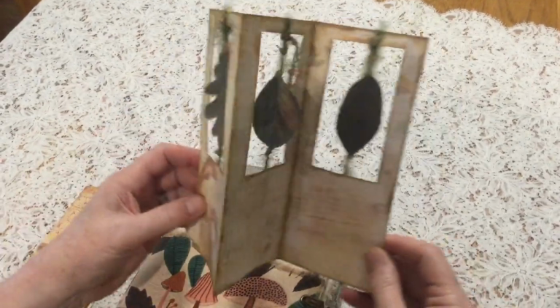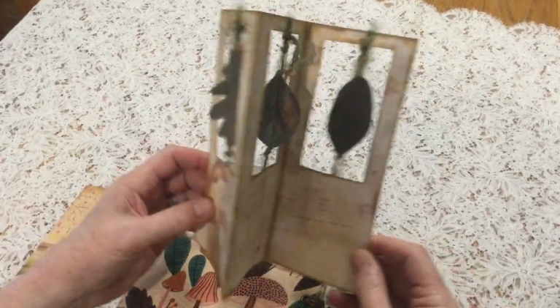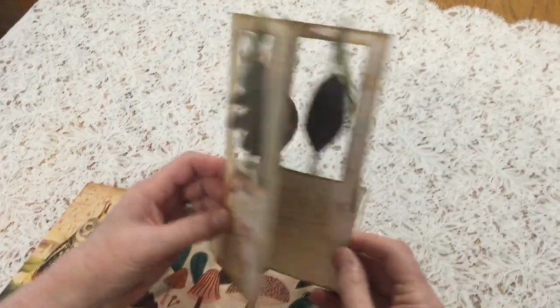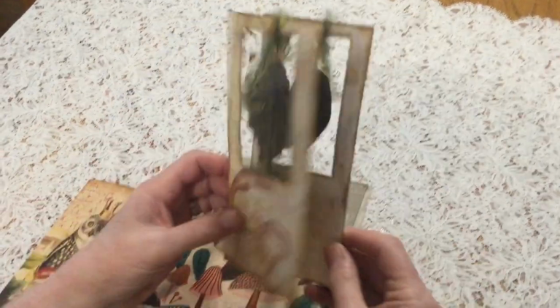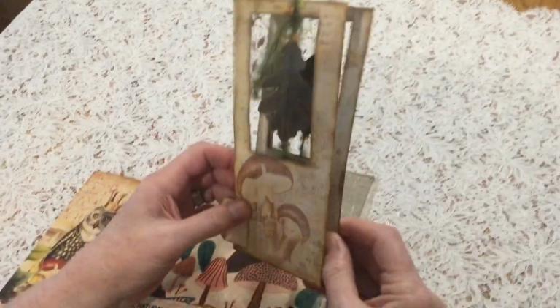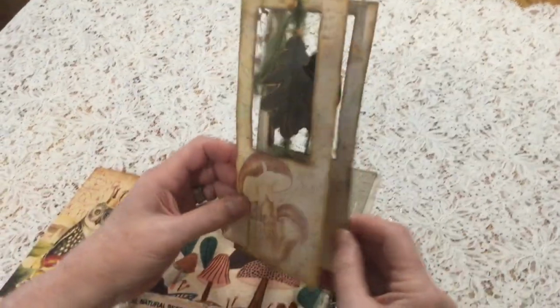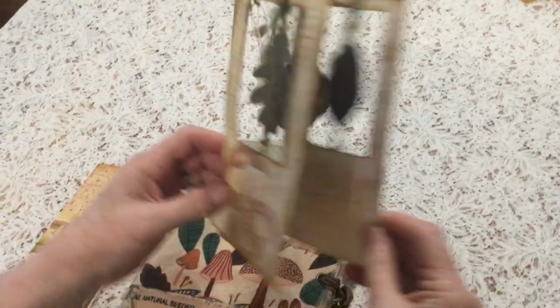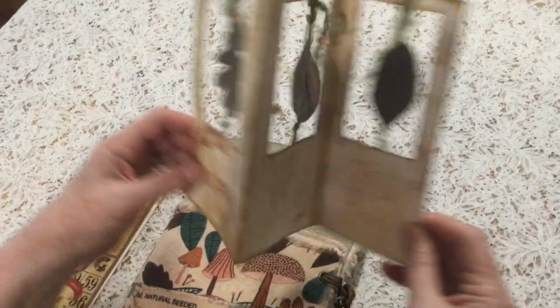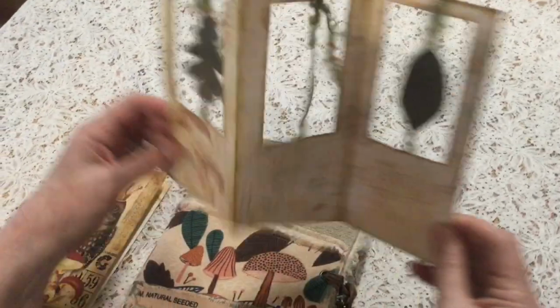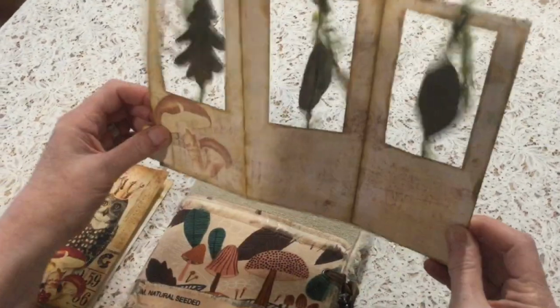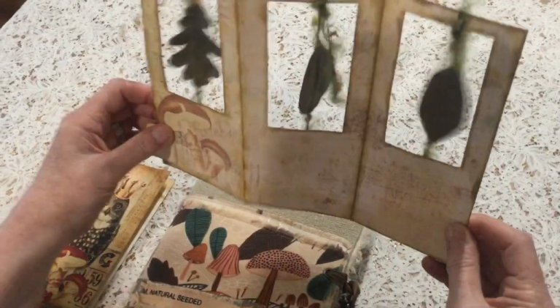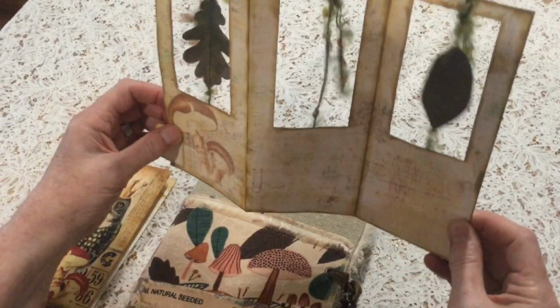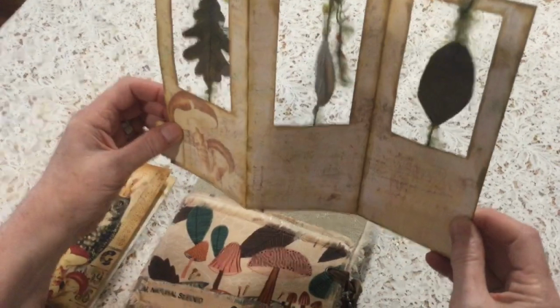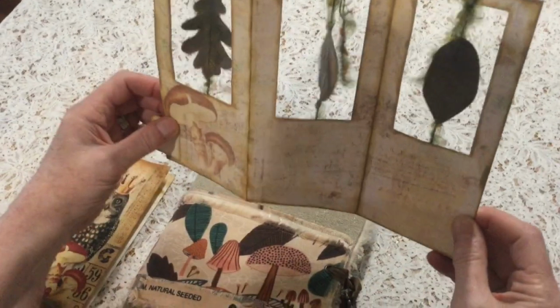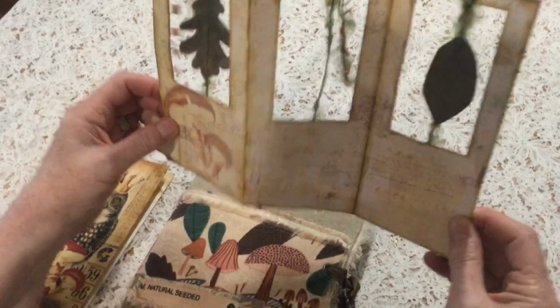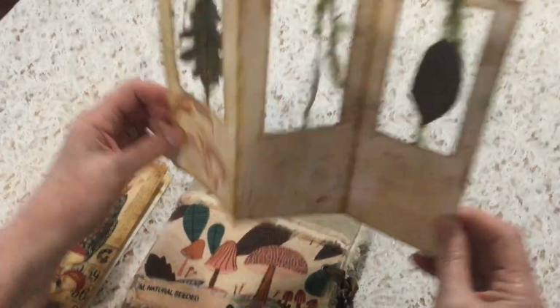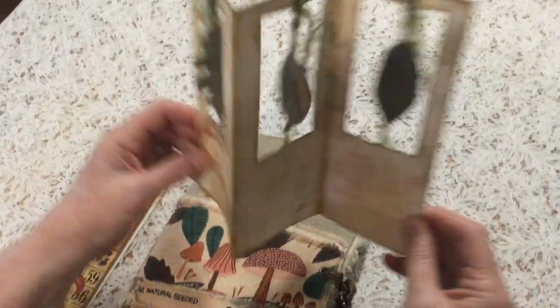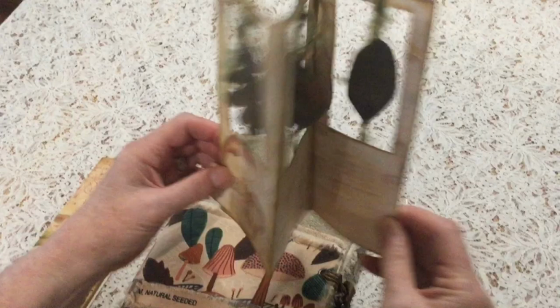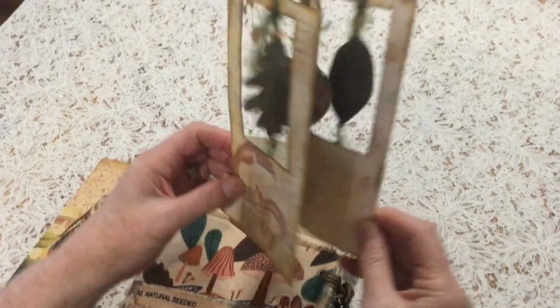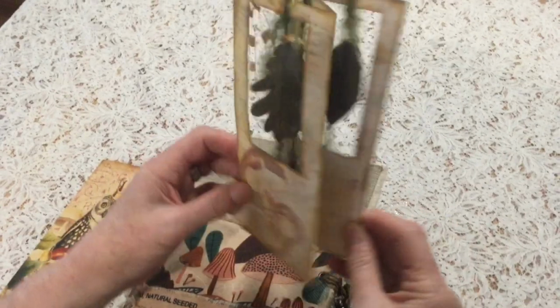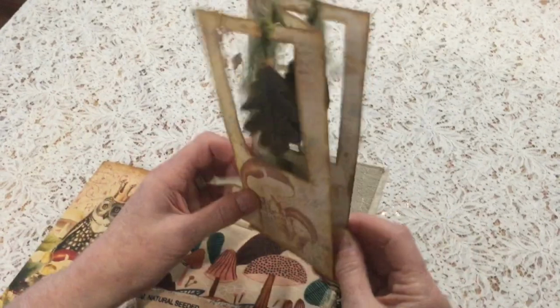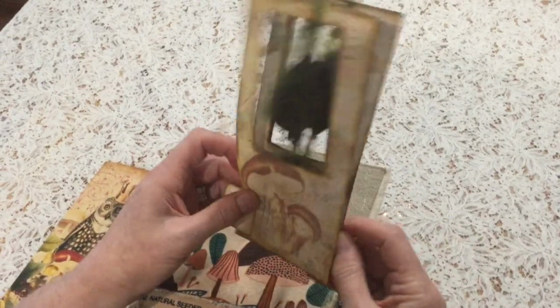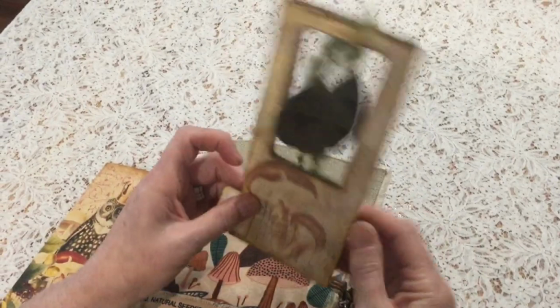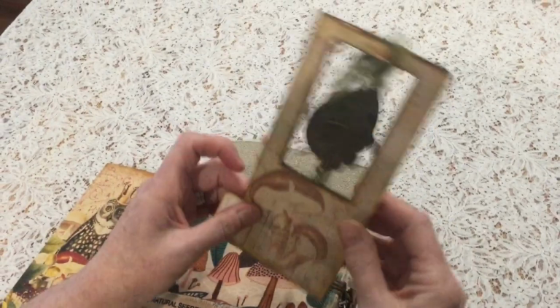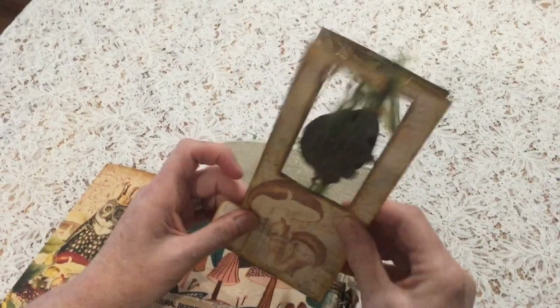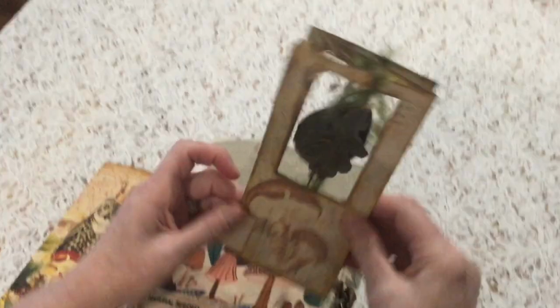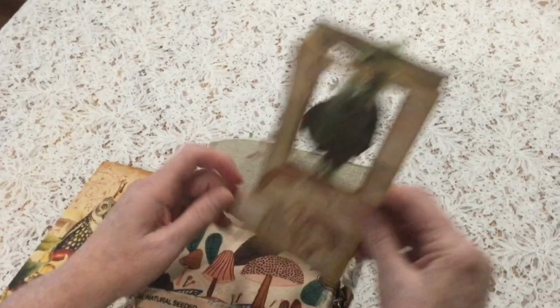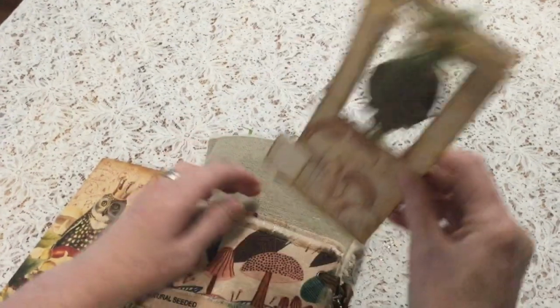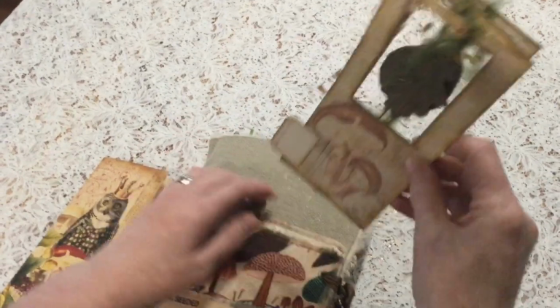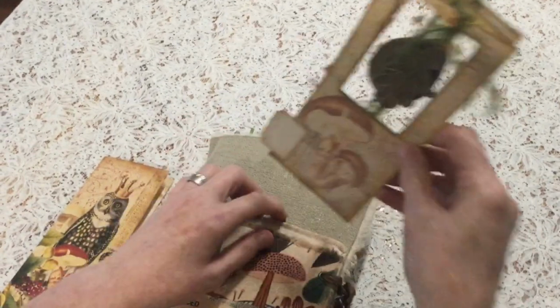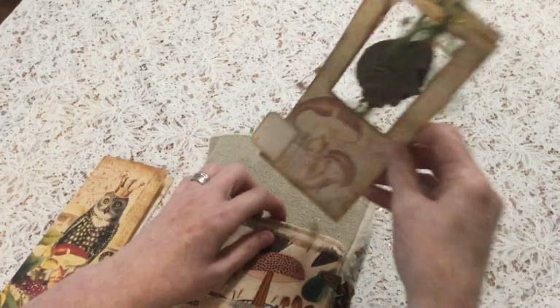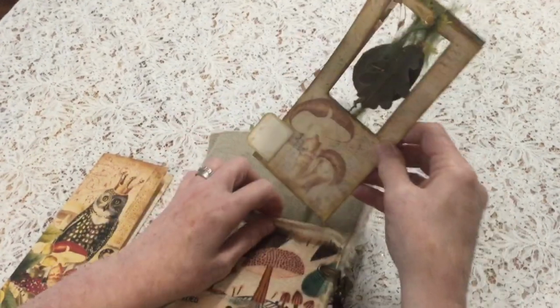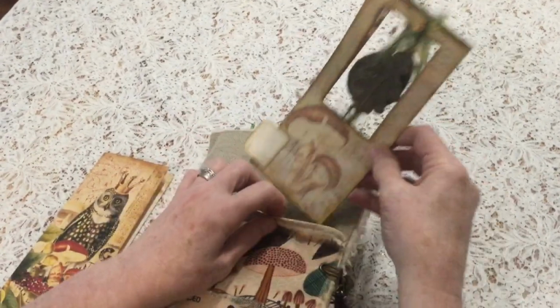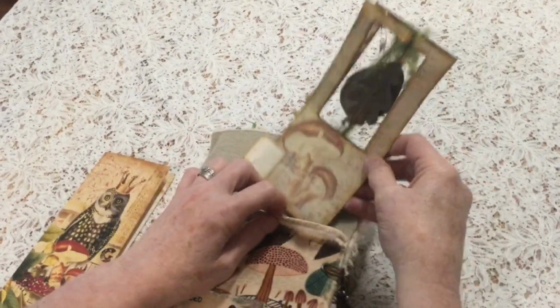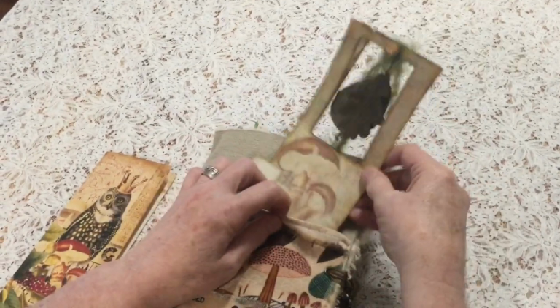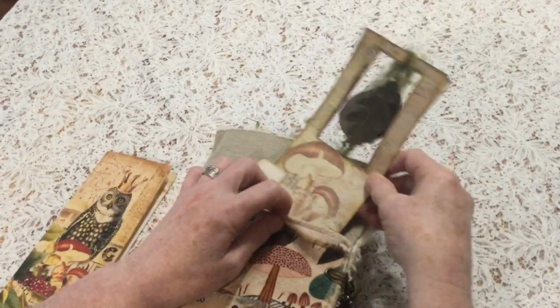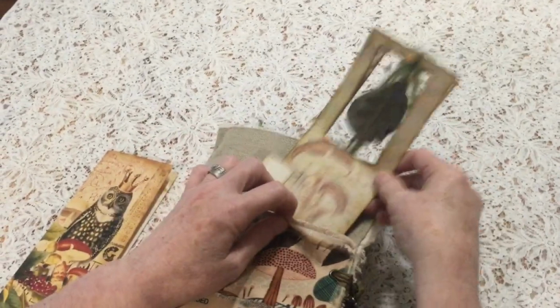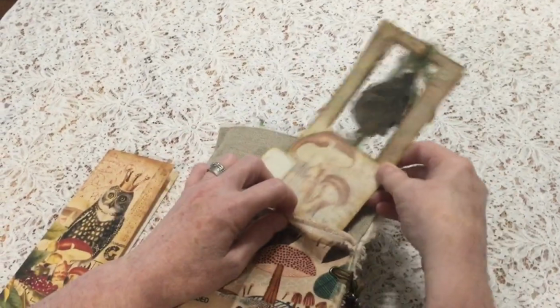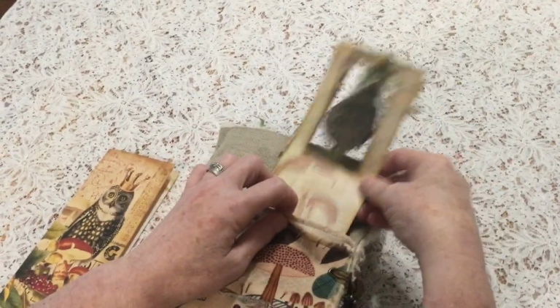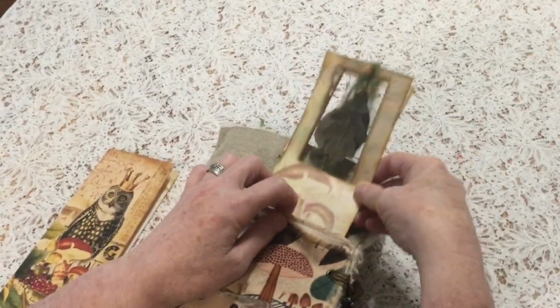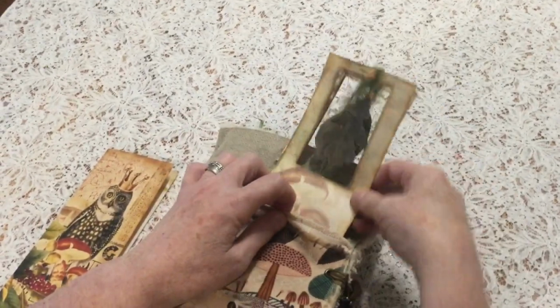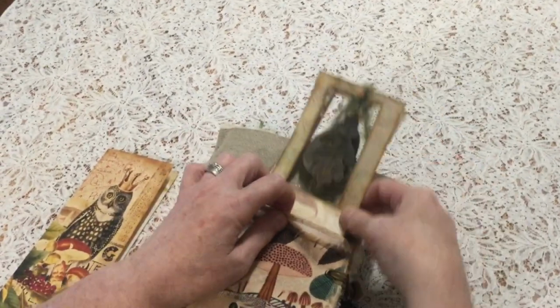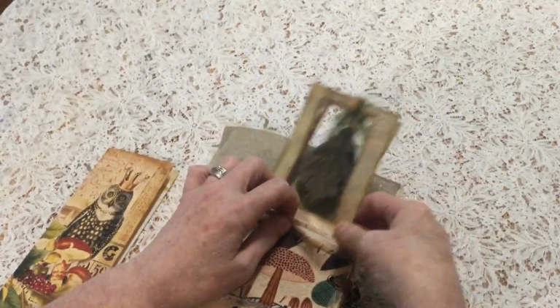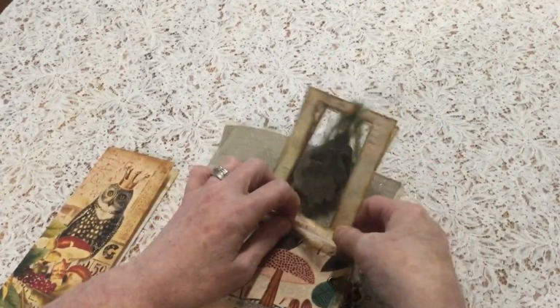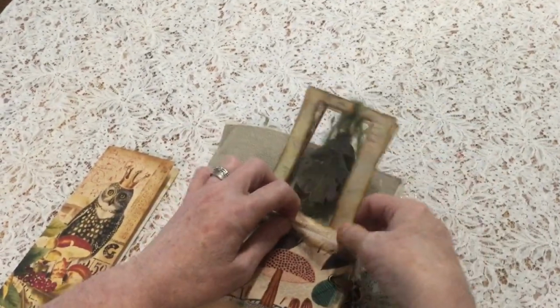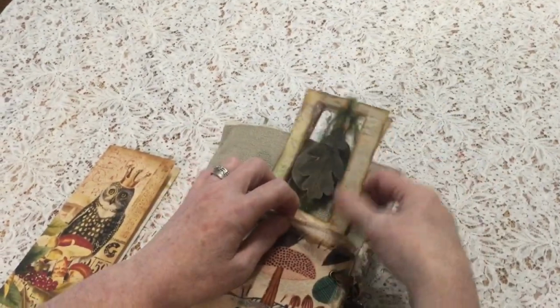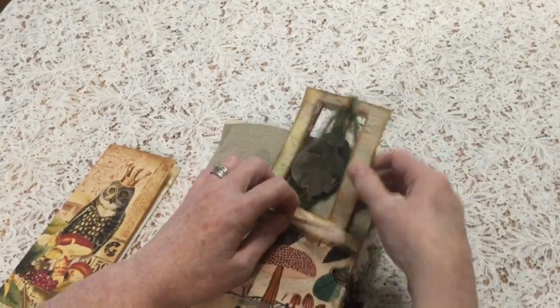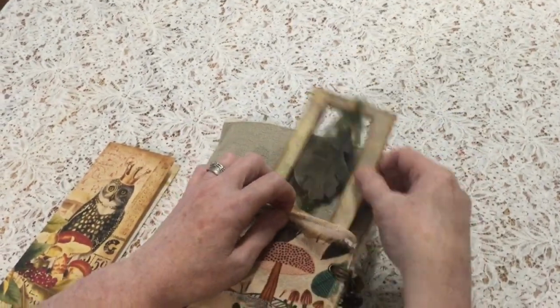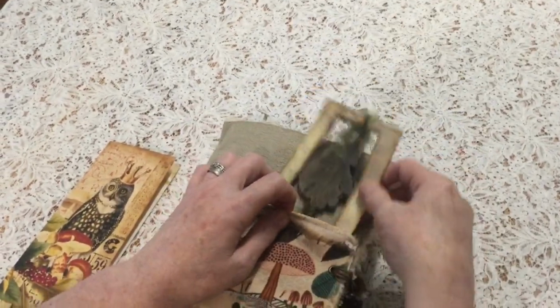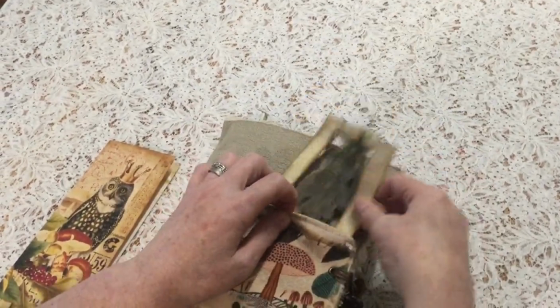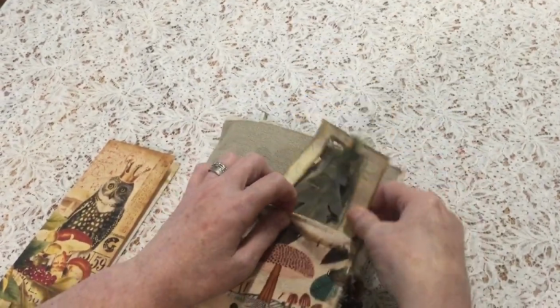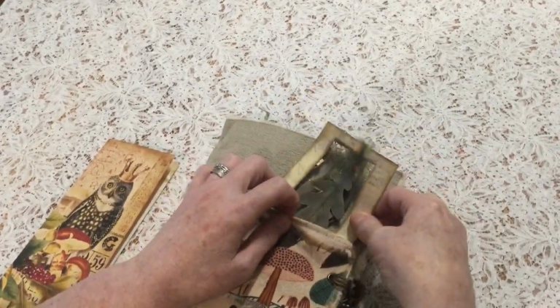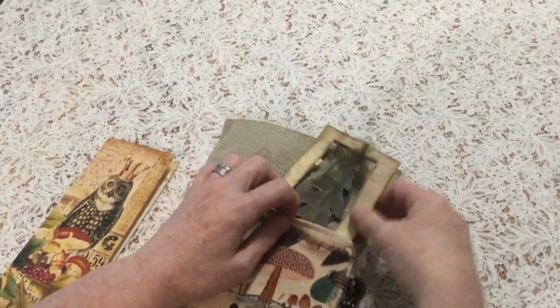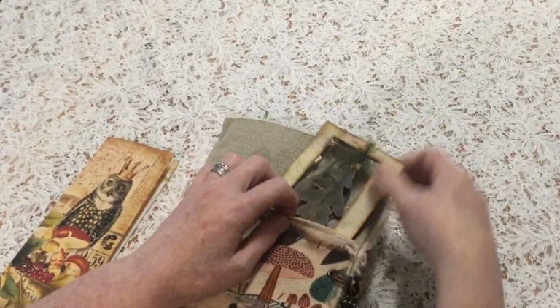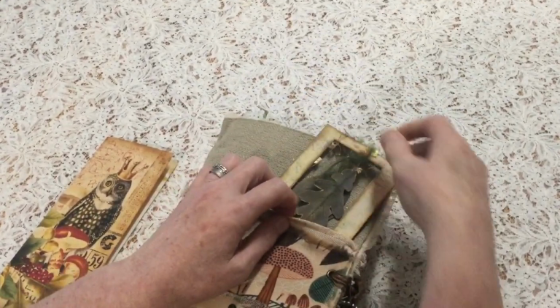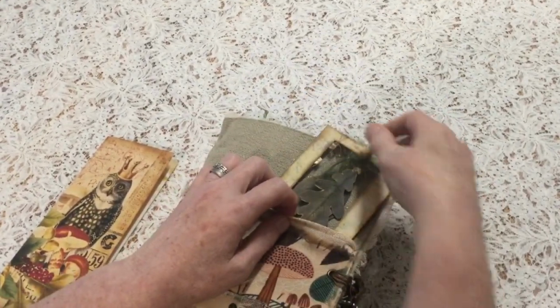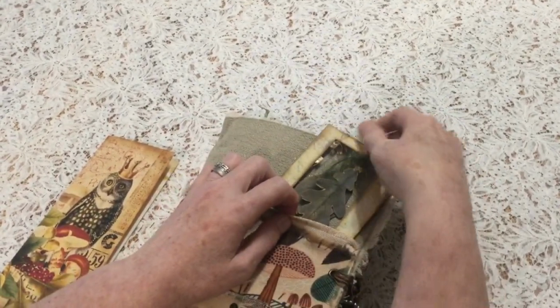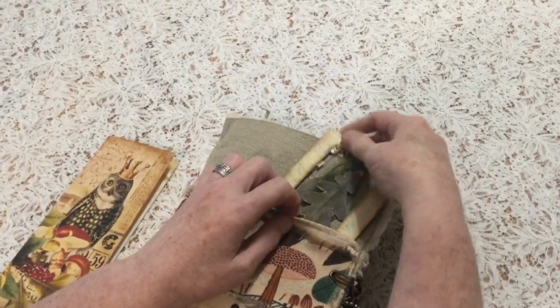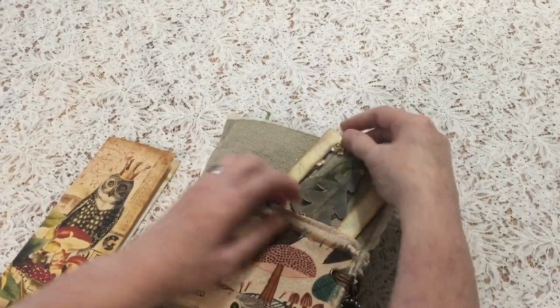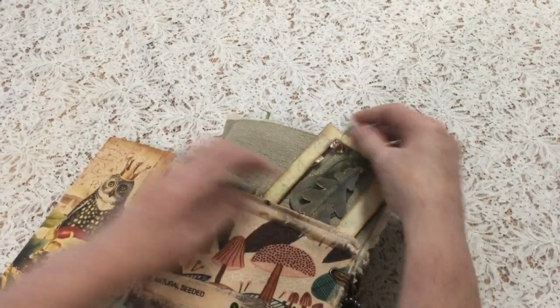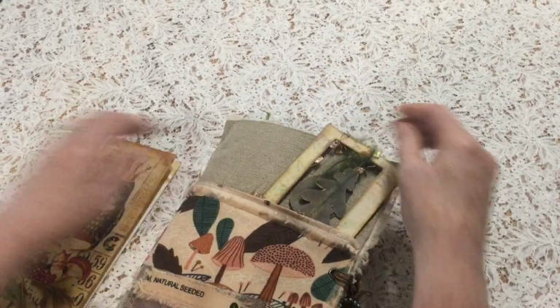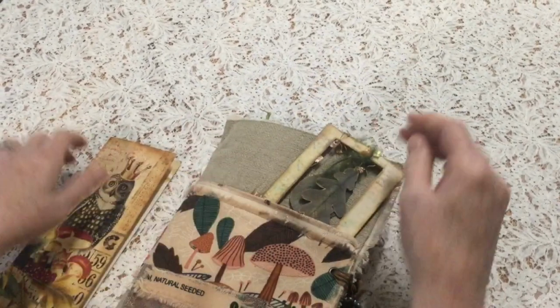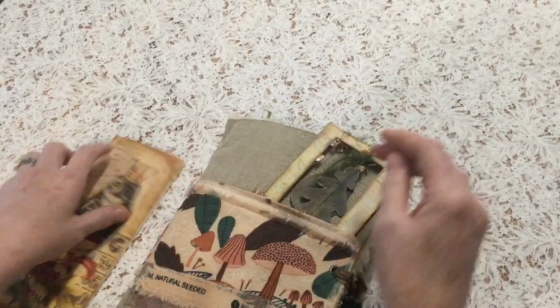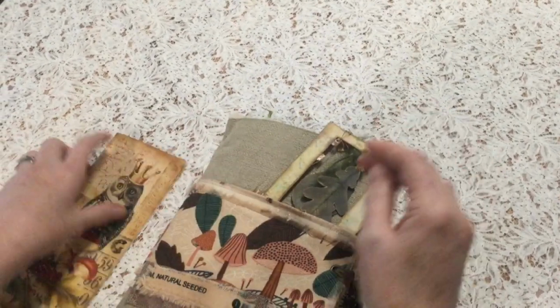You can also lay this down on any page and you have that forest peeking through, so that's fun as well.